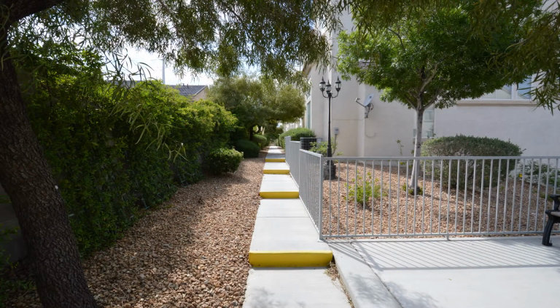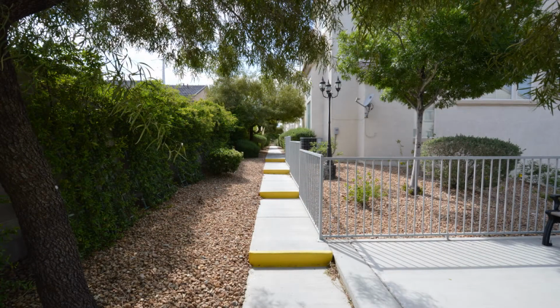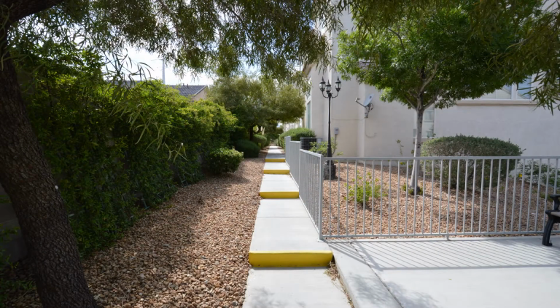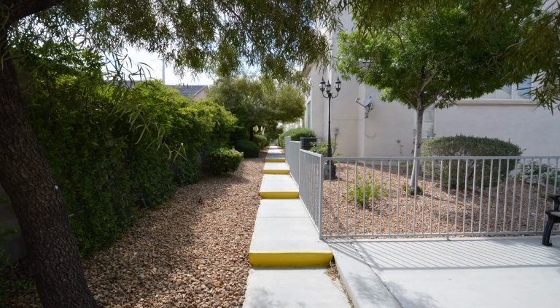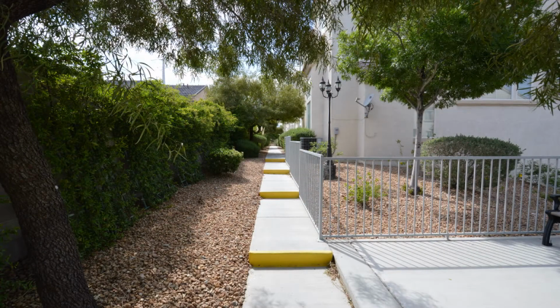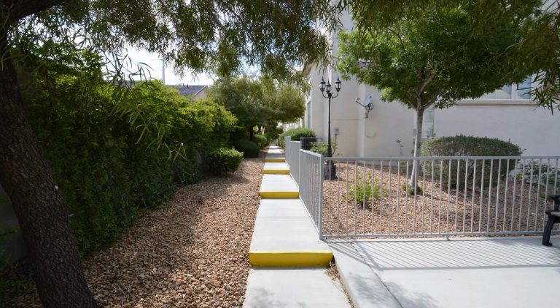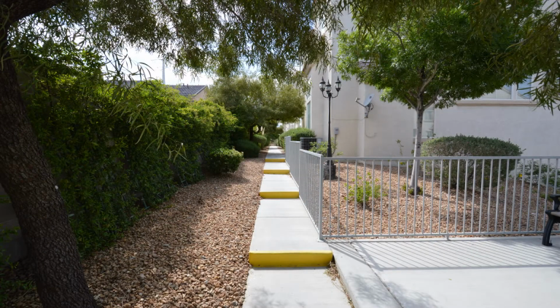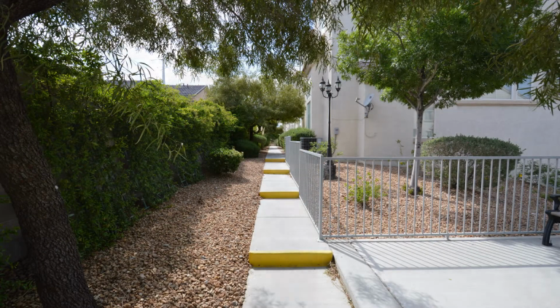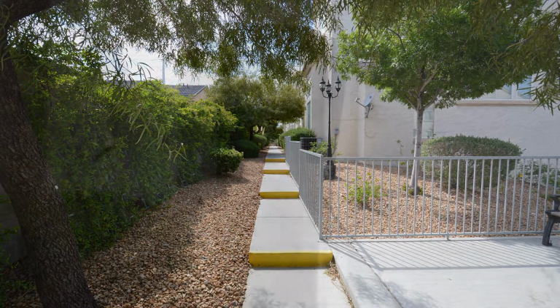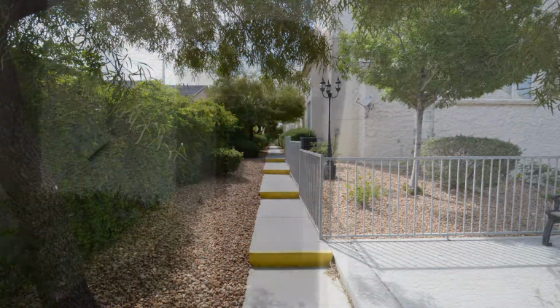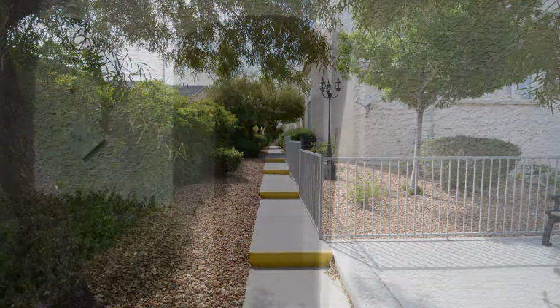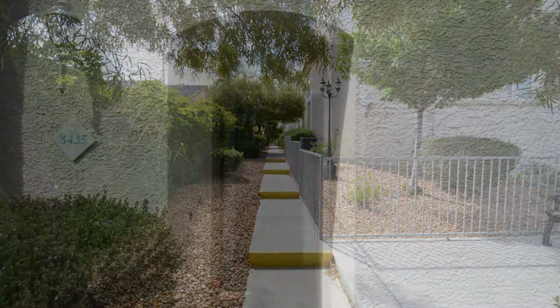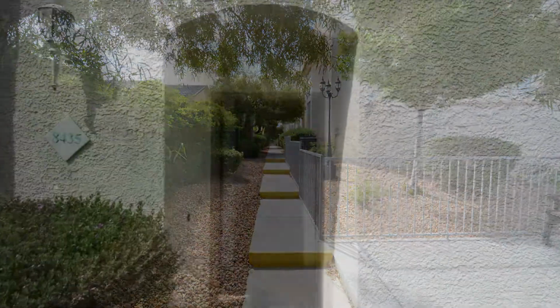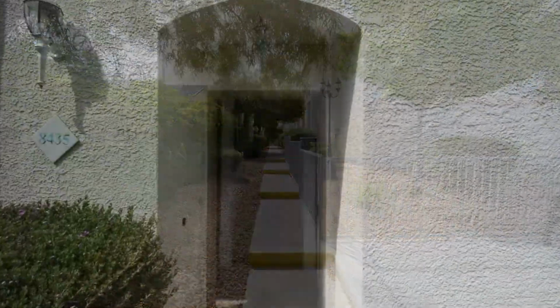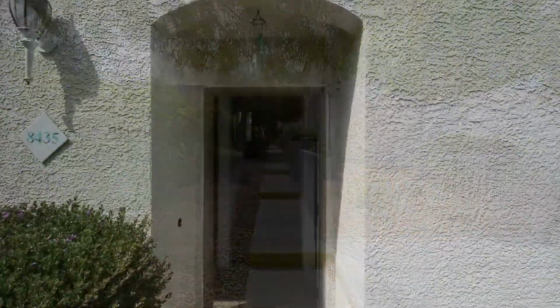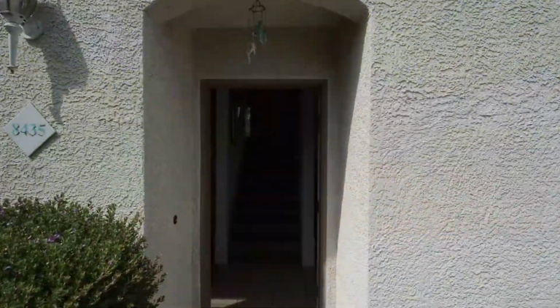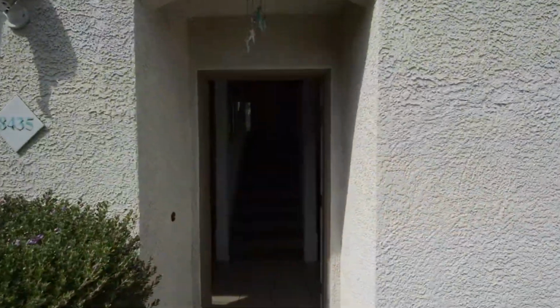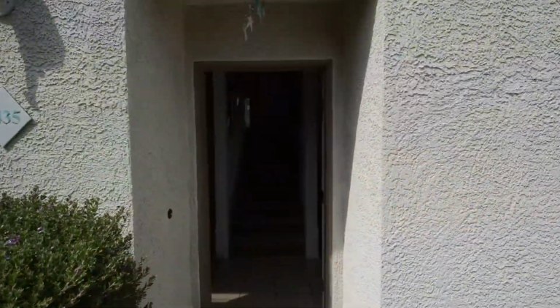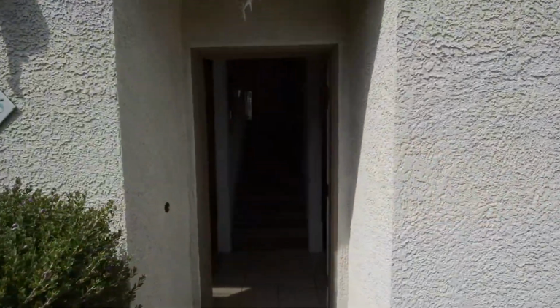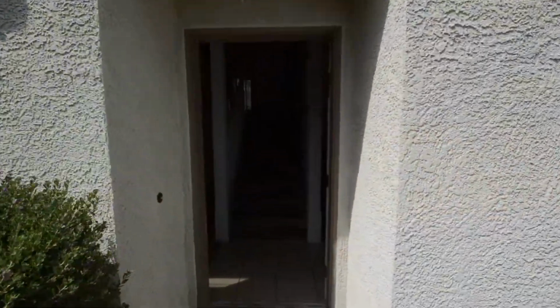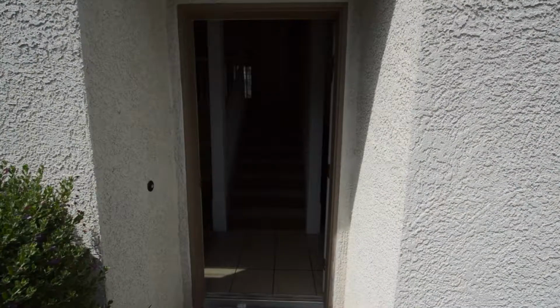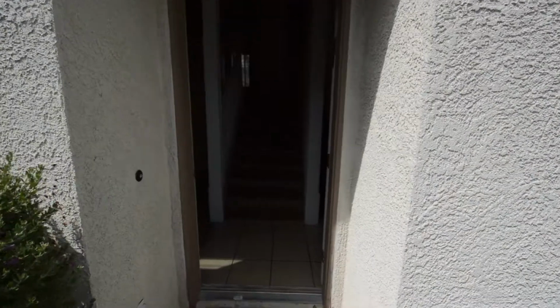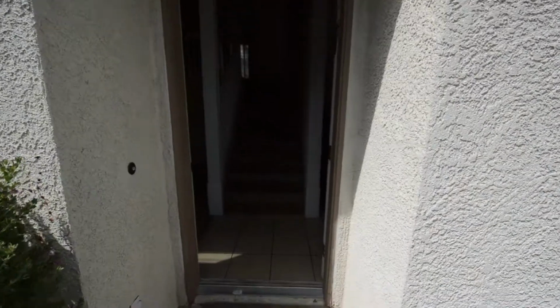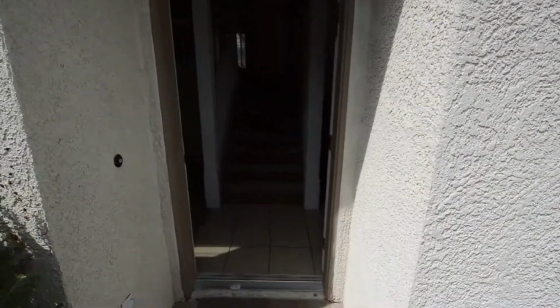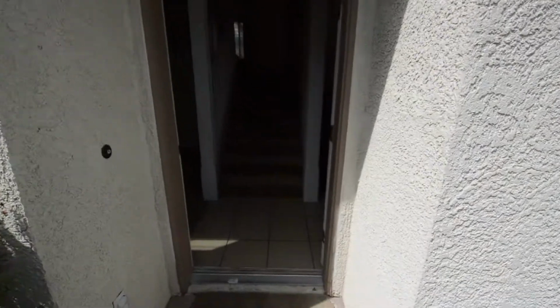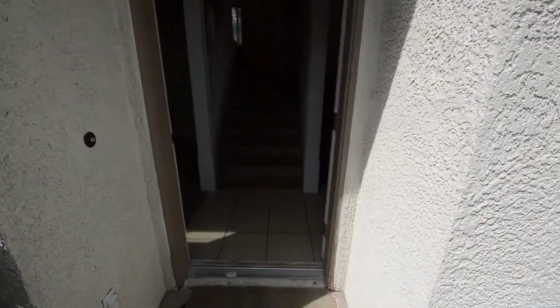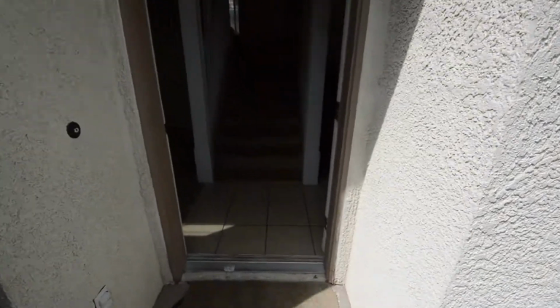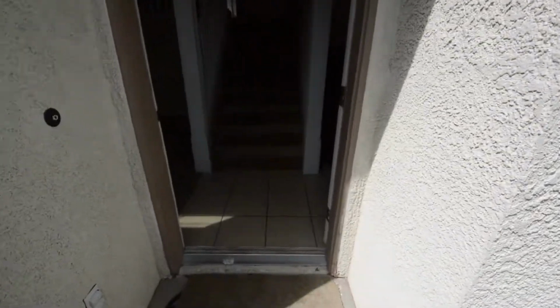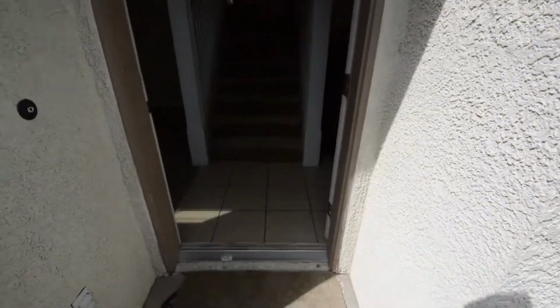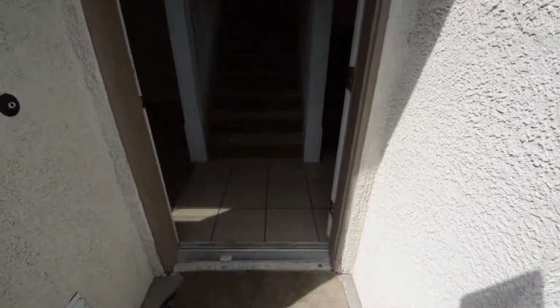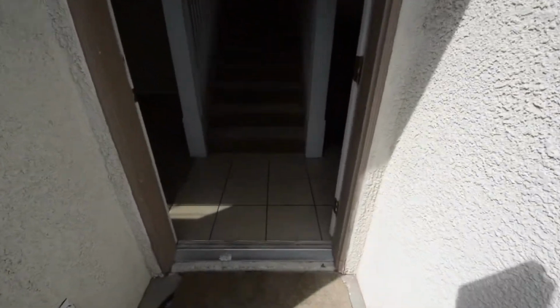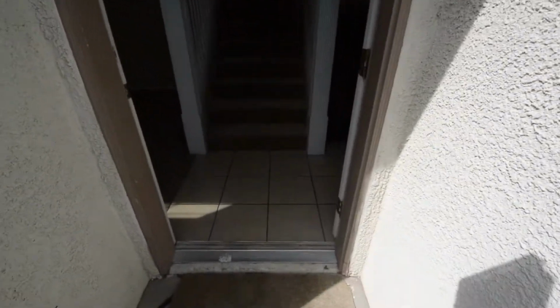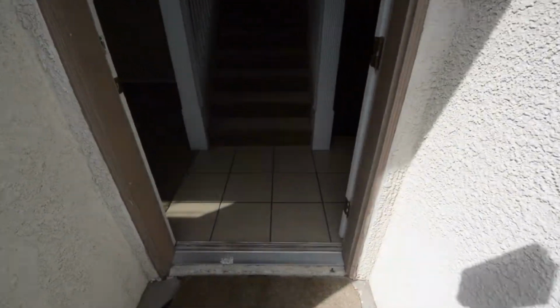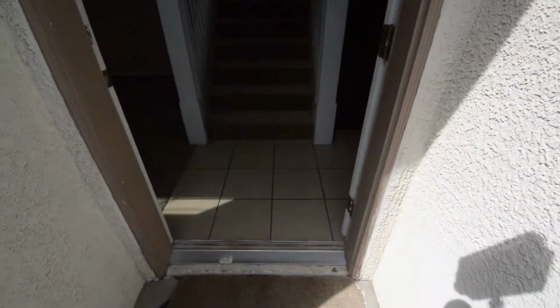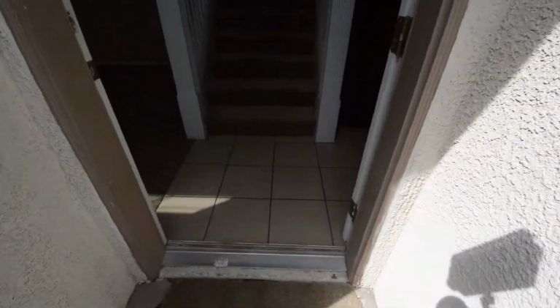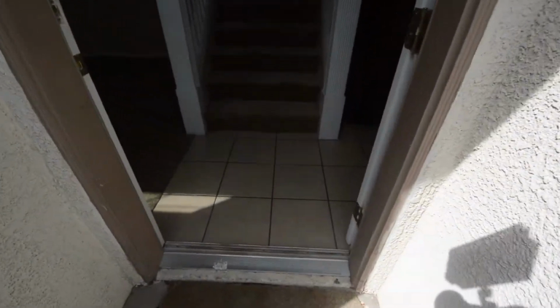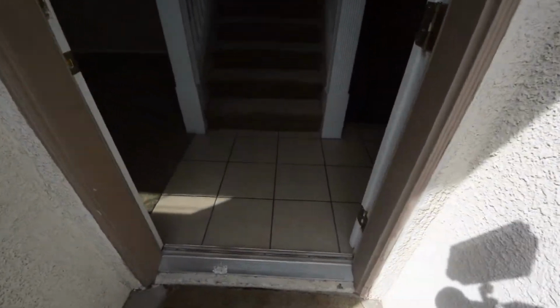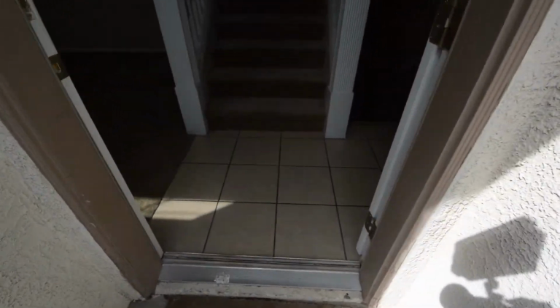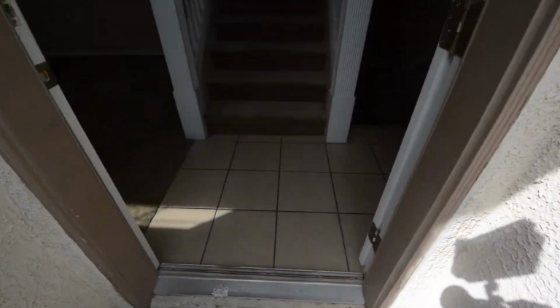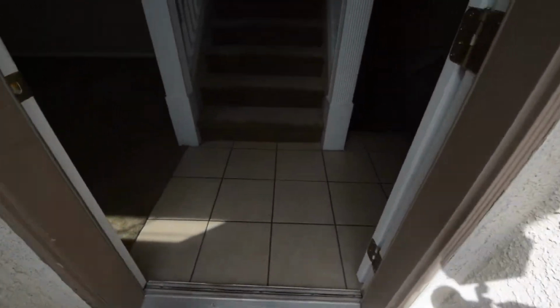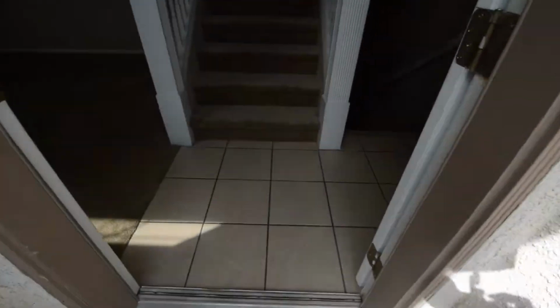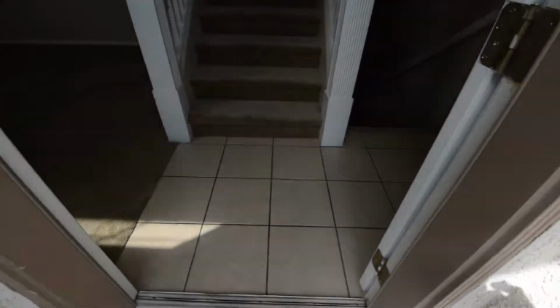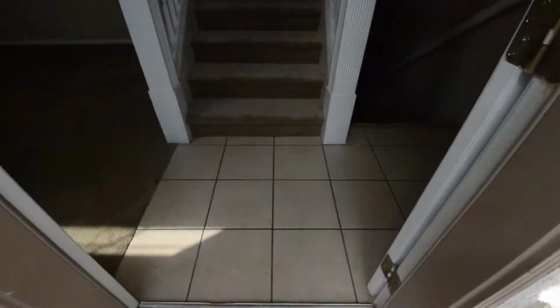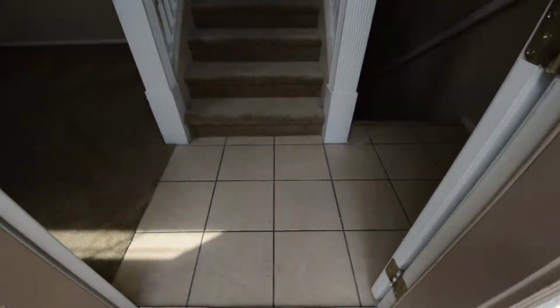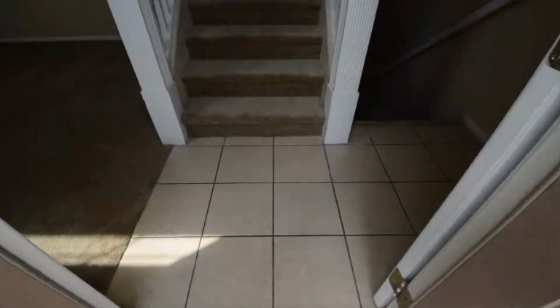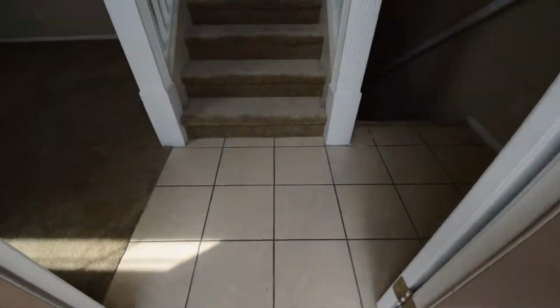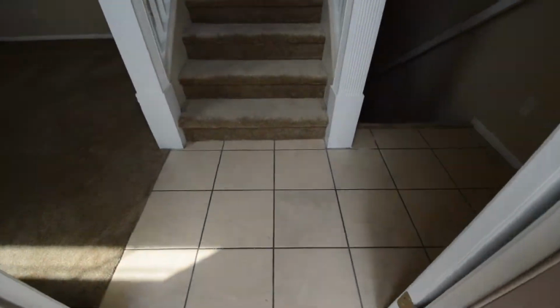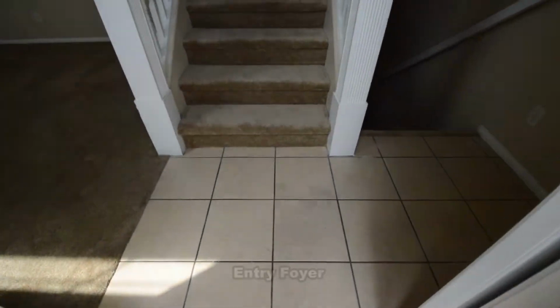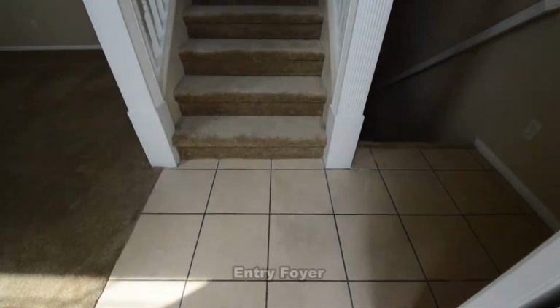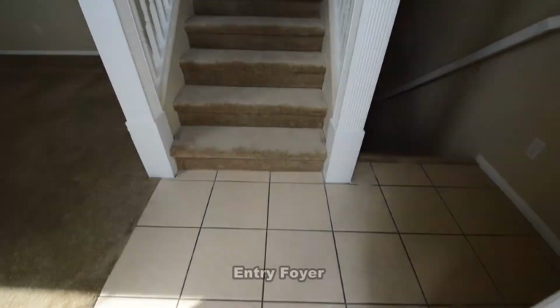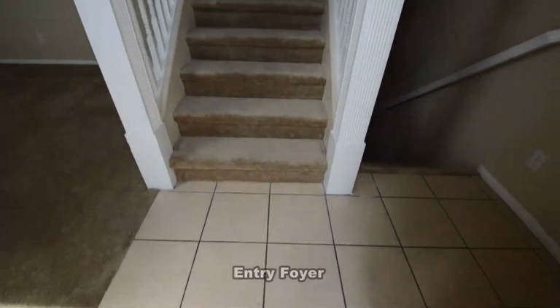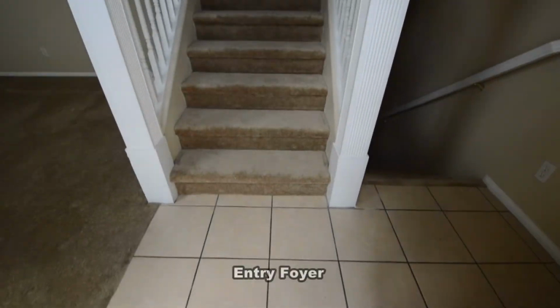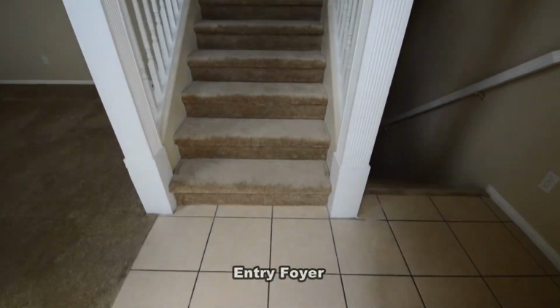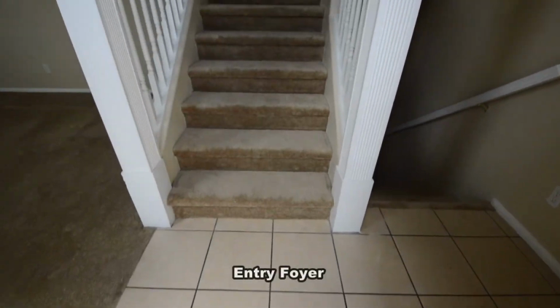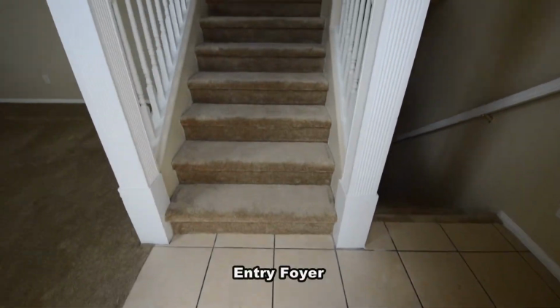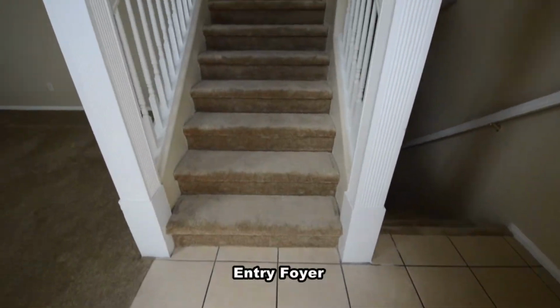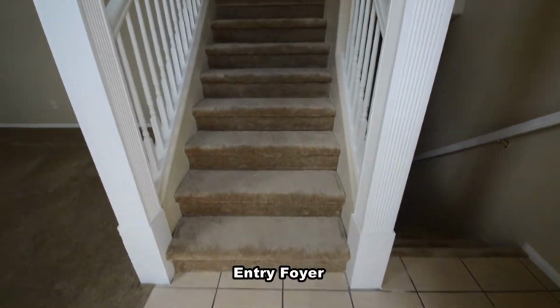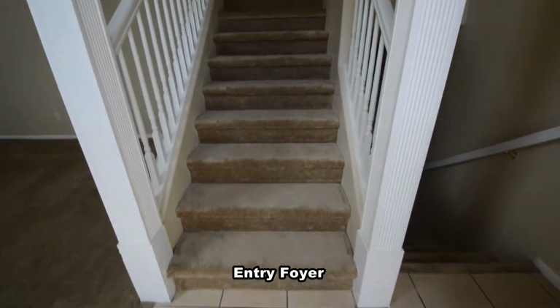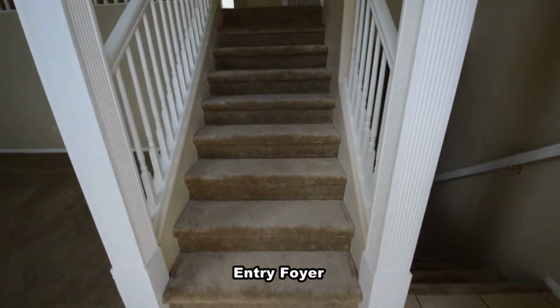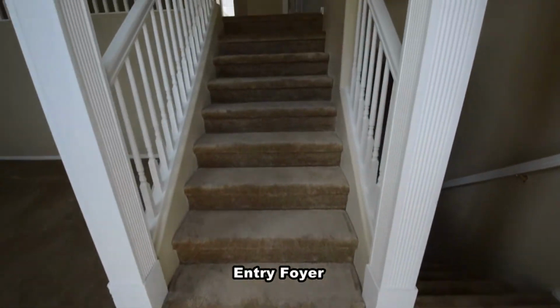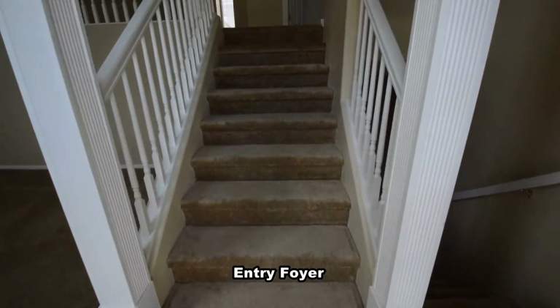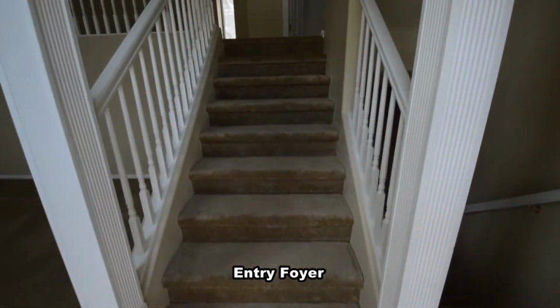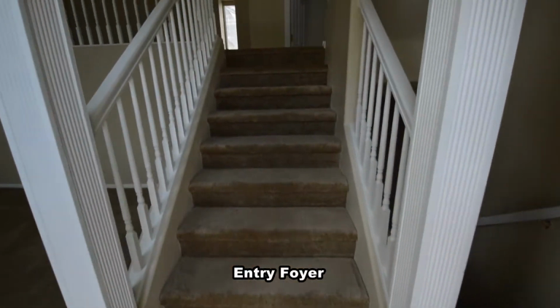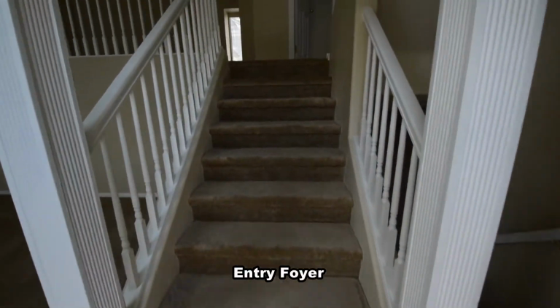The home features three bedrooms, two and a half bathrooms, an attached two-car garage, and has been freshly painted with new carpet installed.